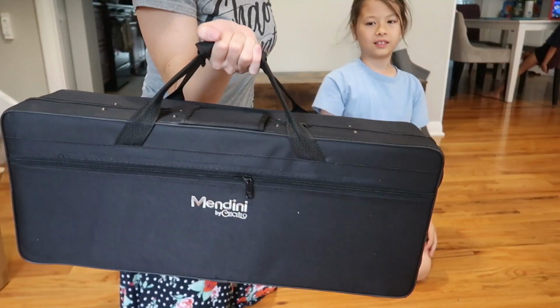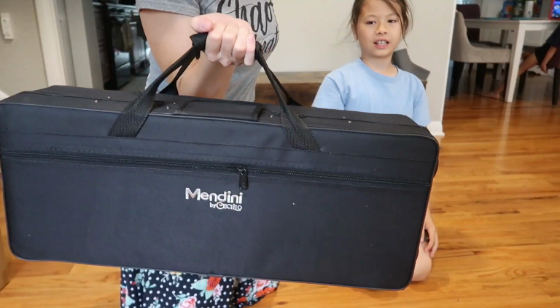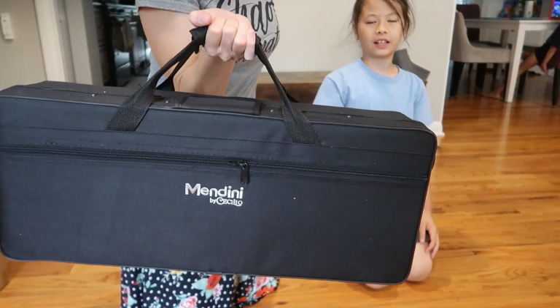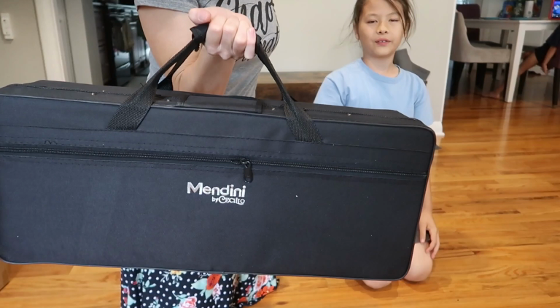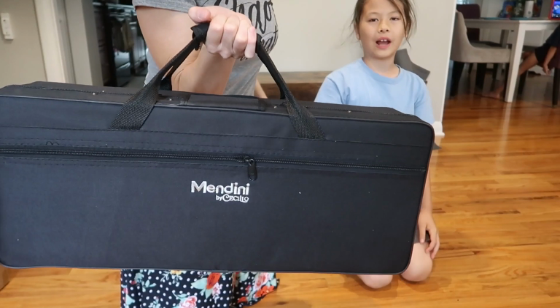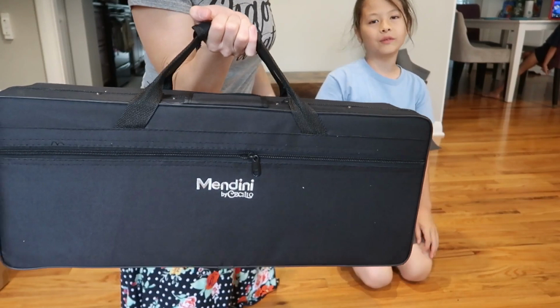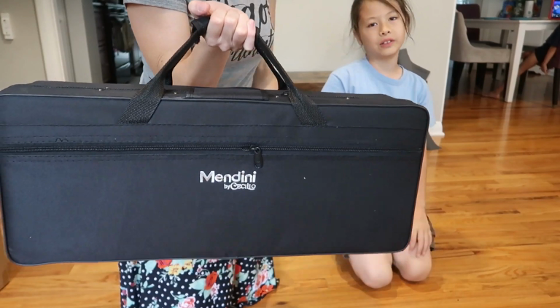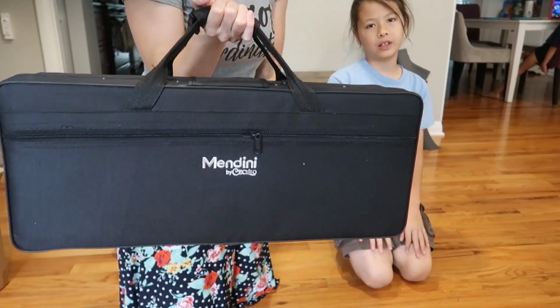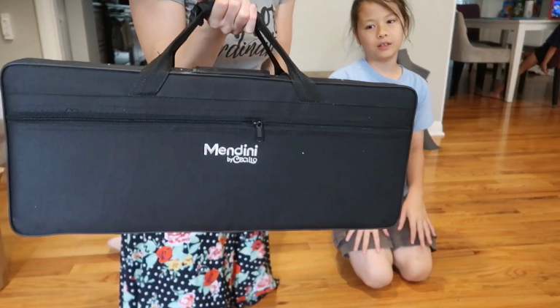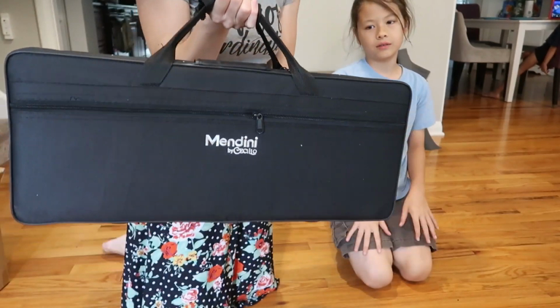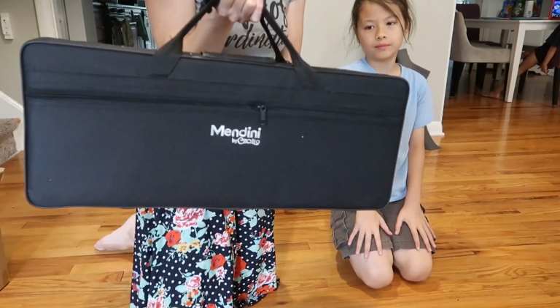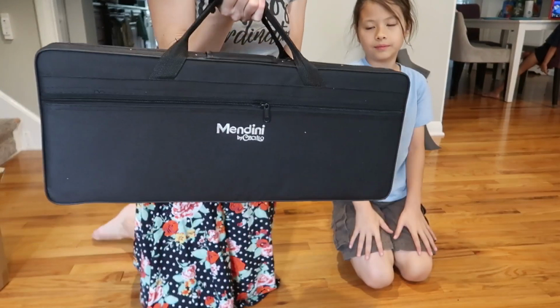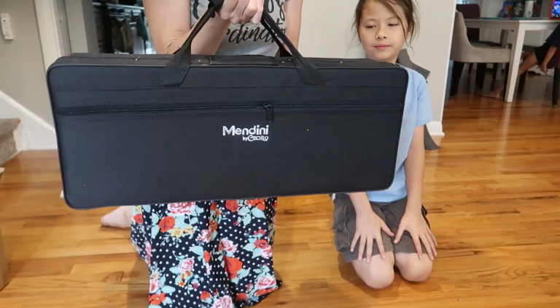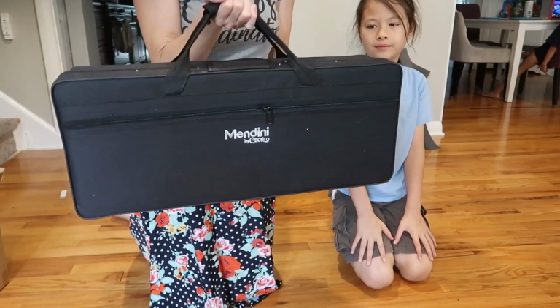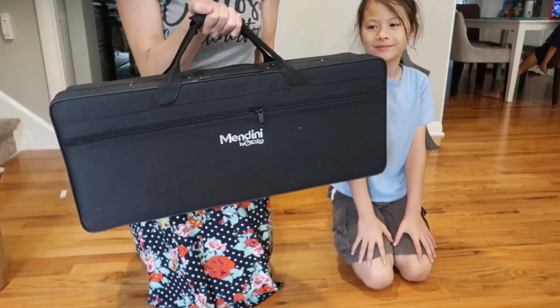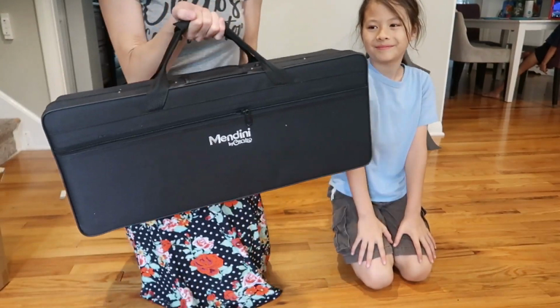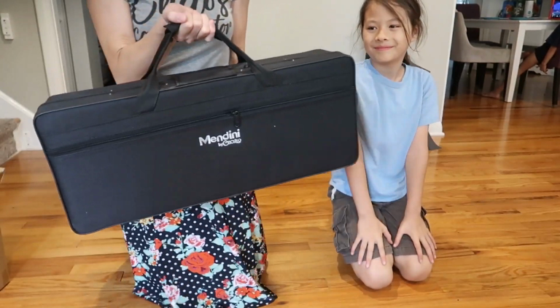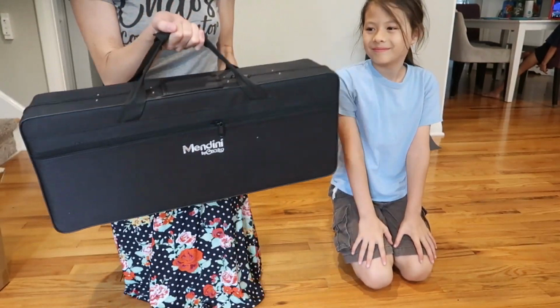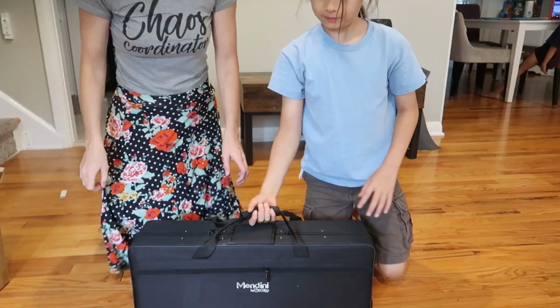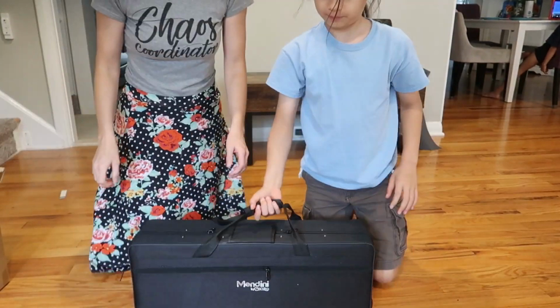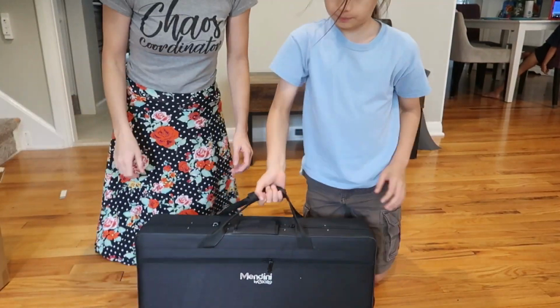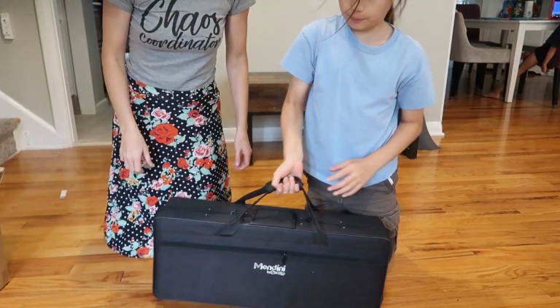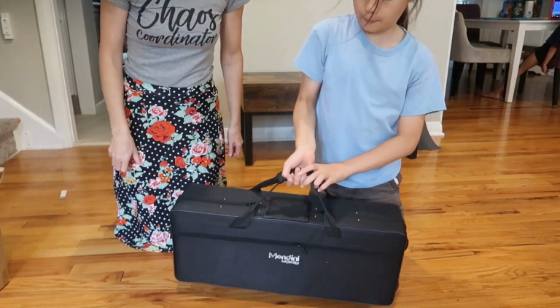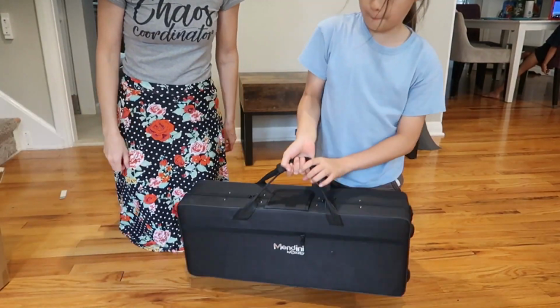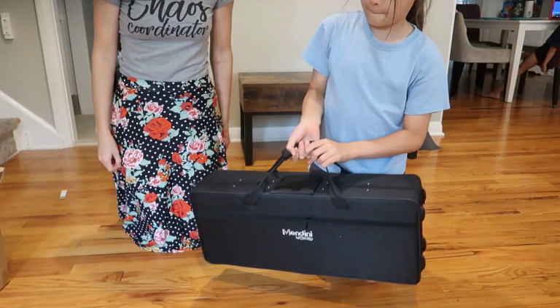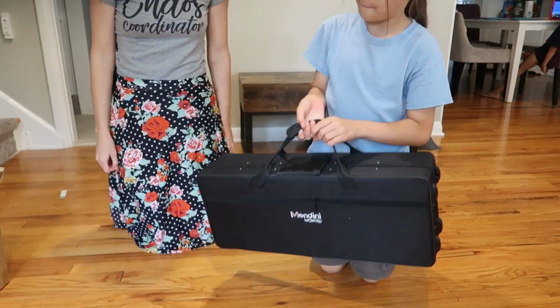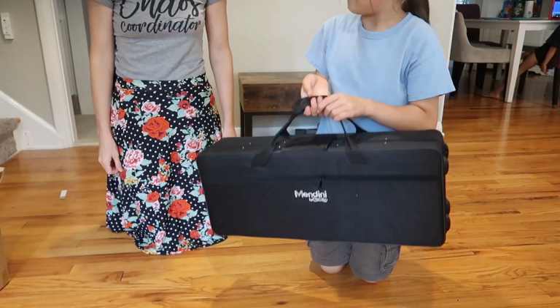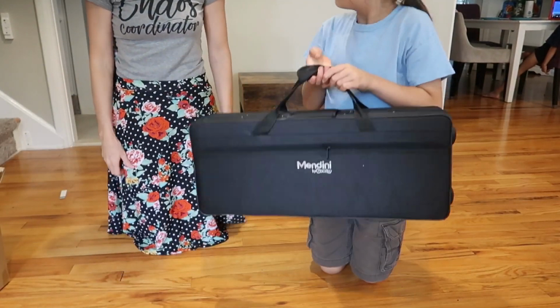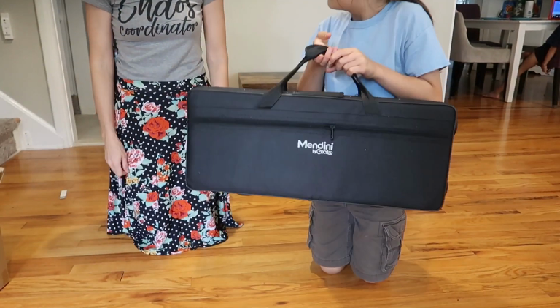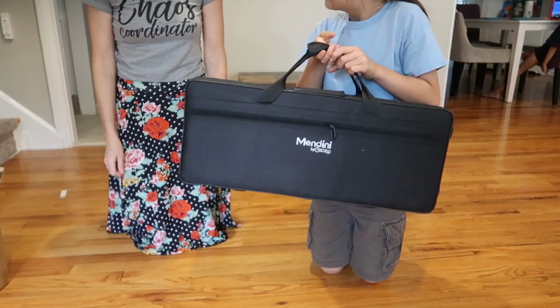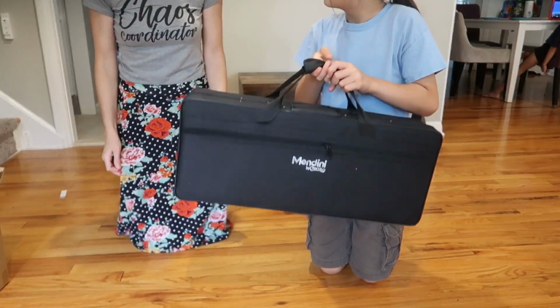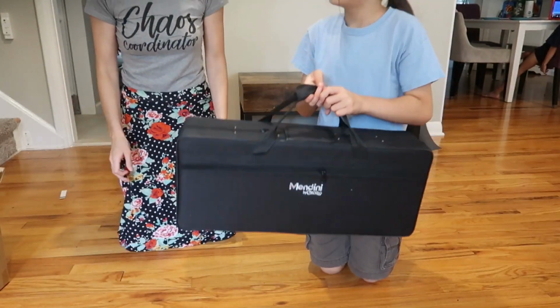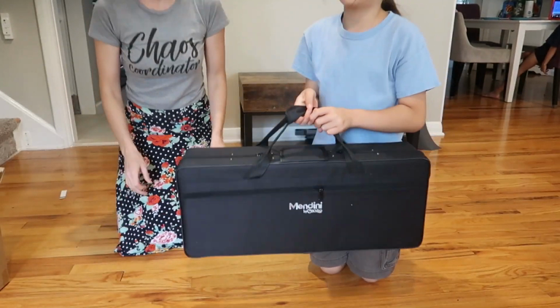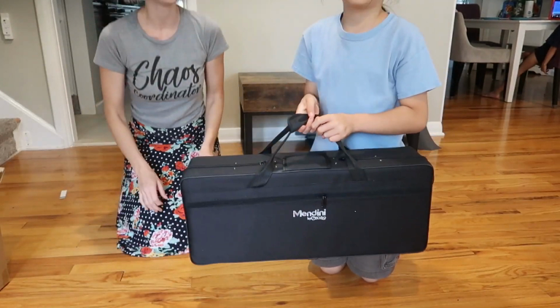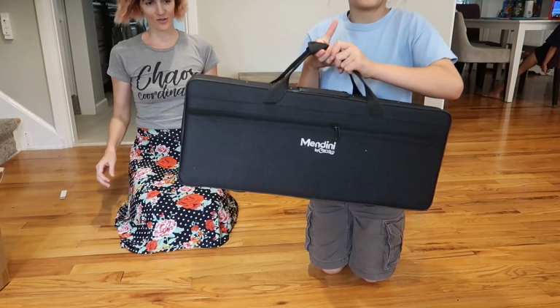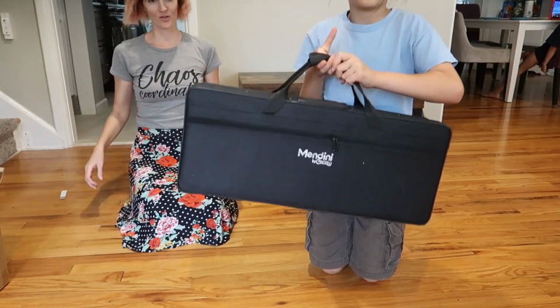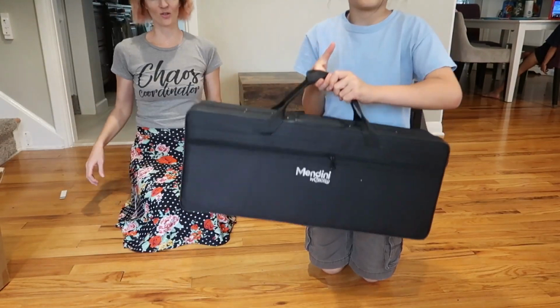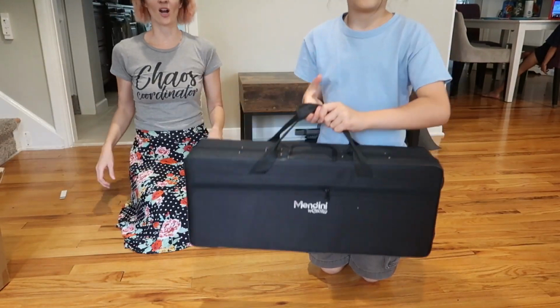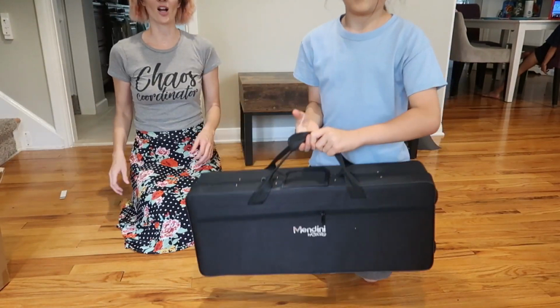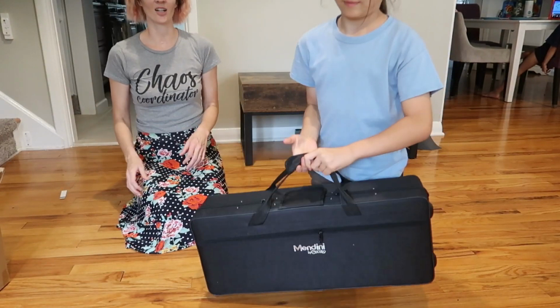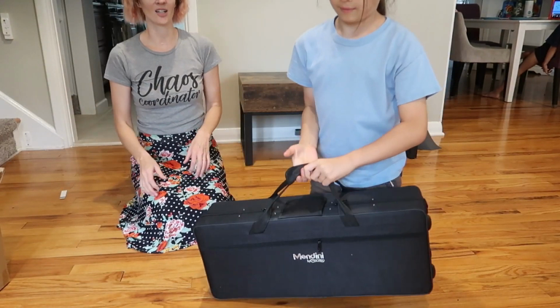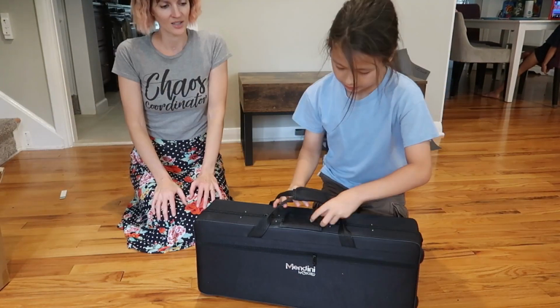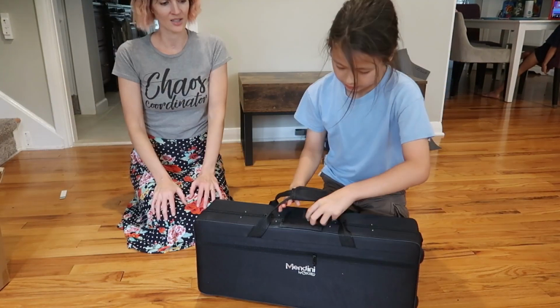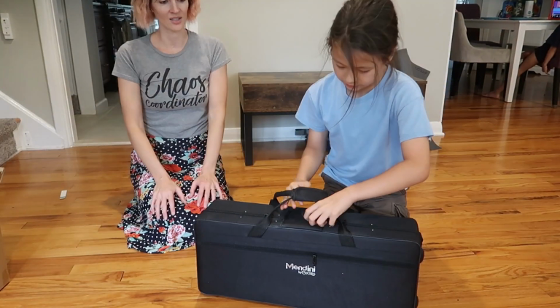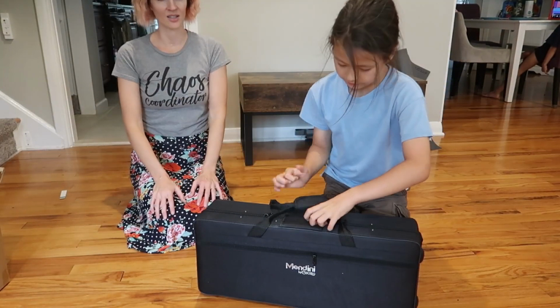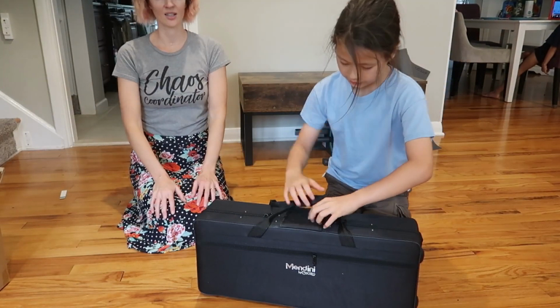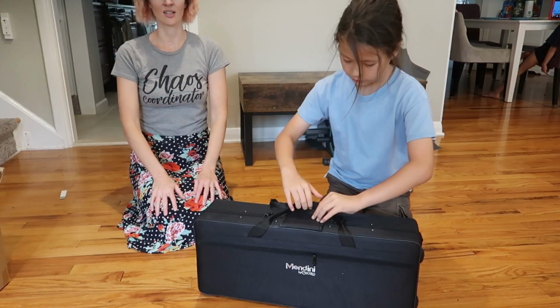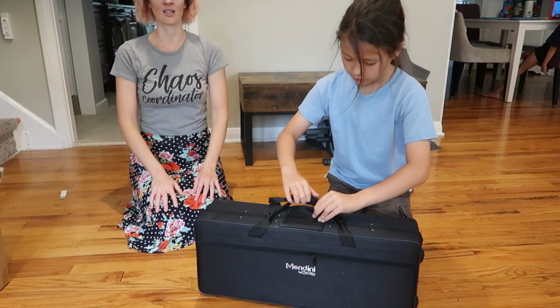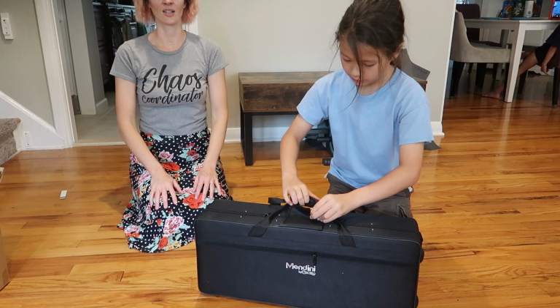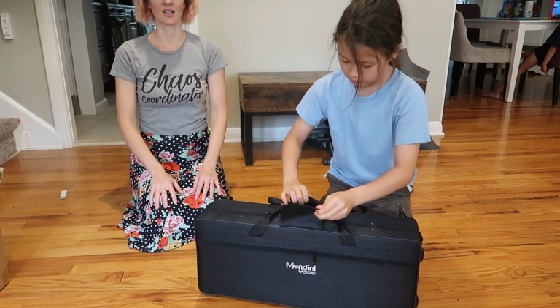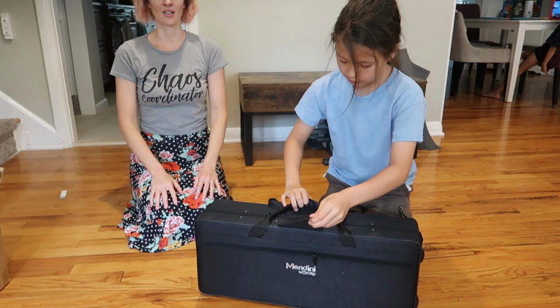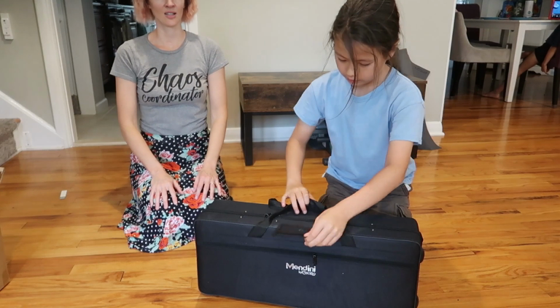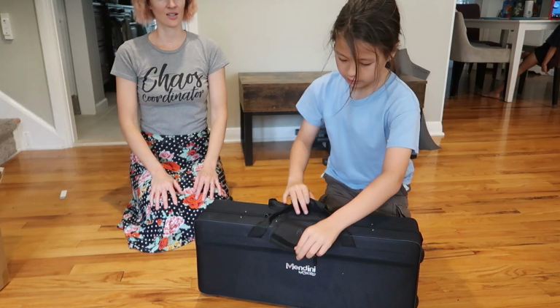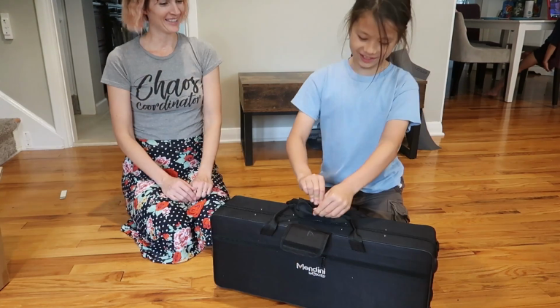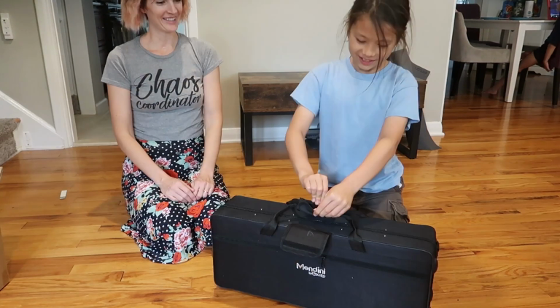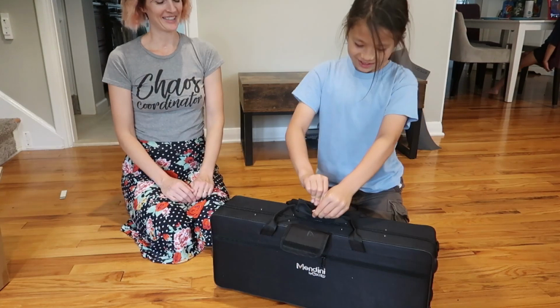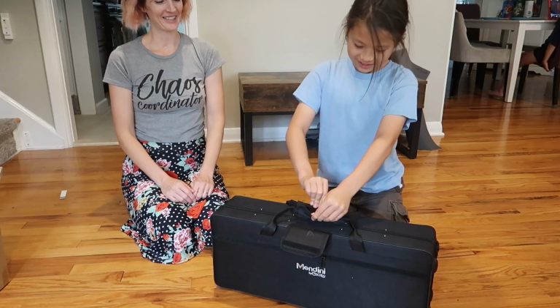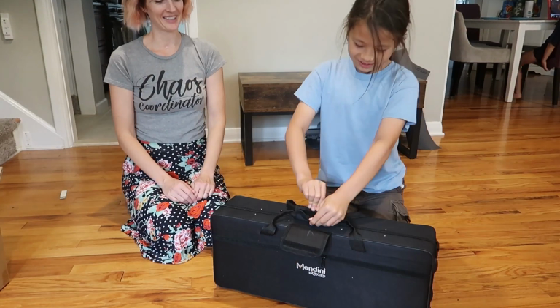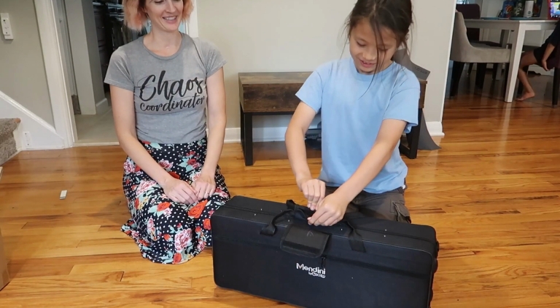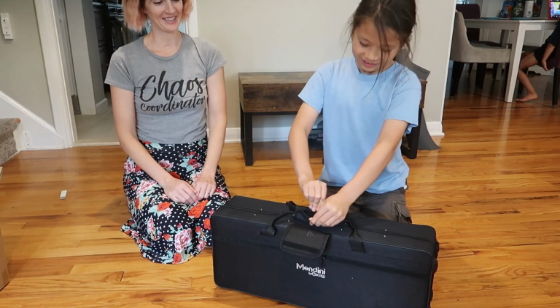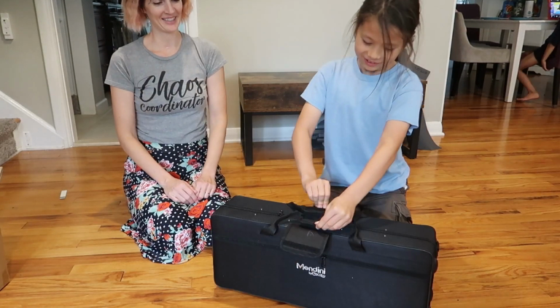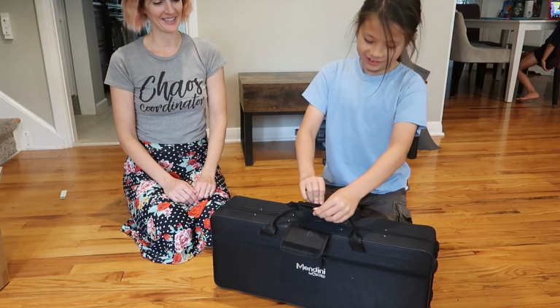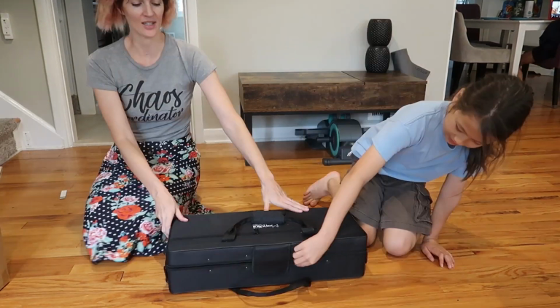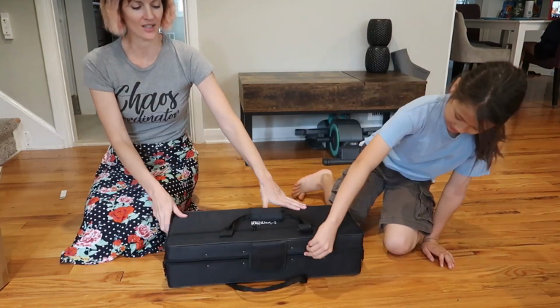It's kind of heavy though. It is heavy. This is velcro. Let's see.